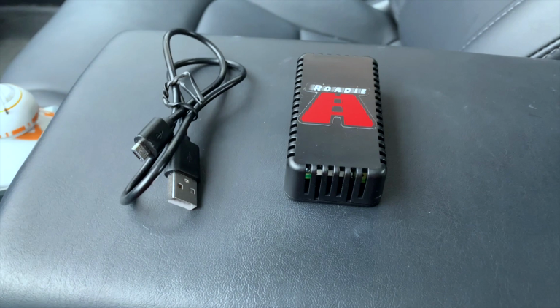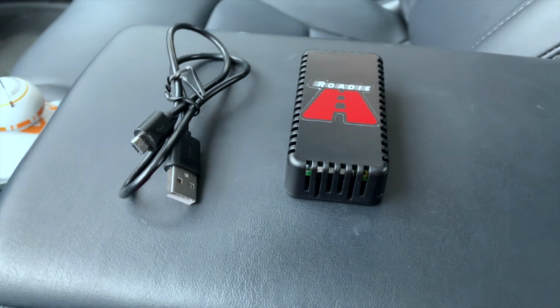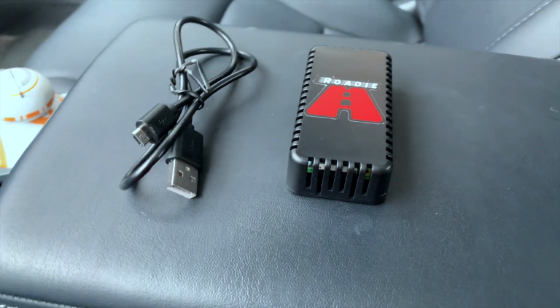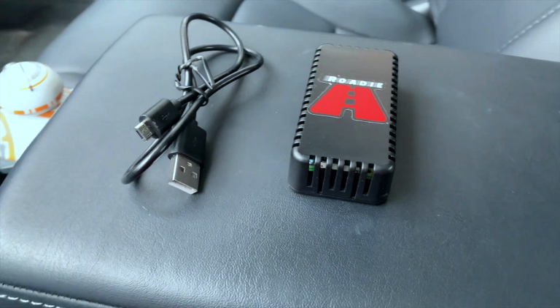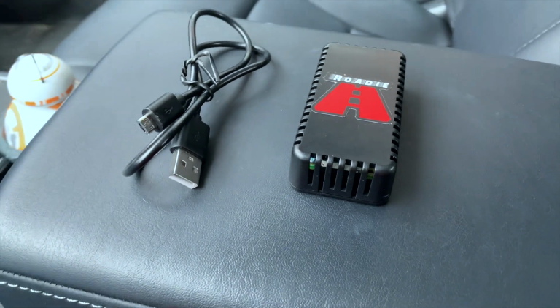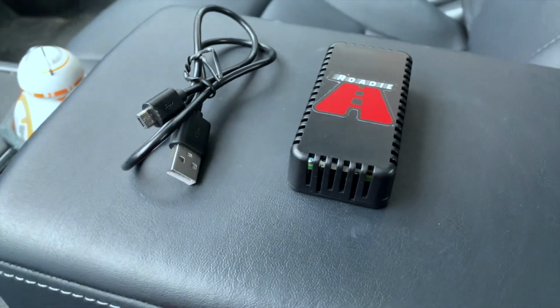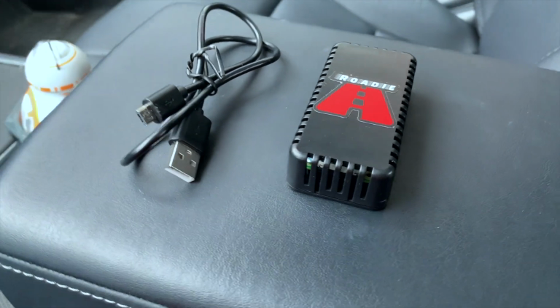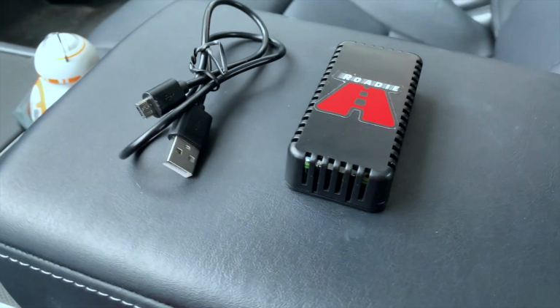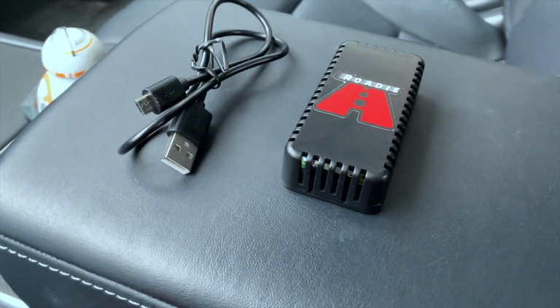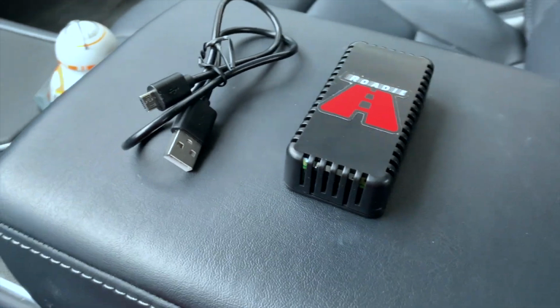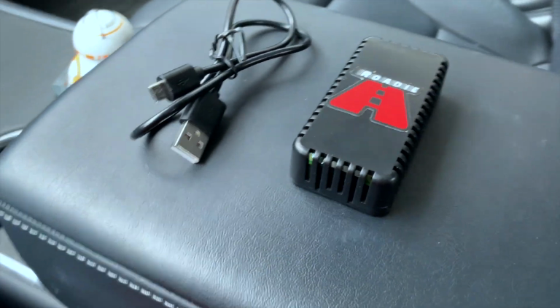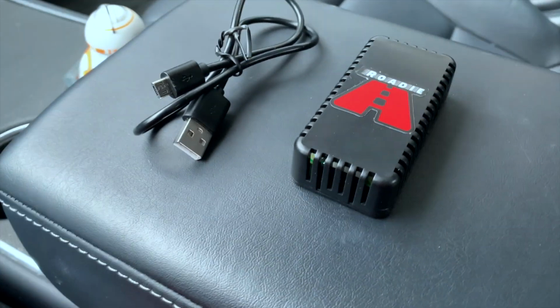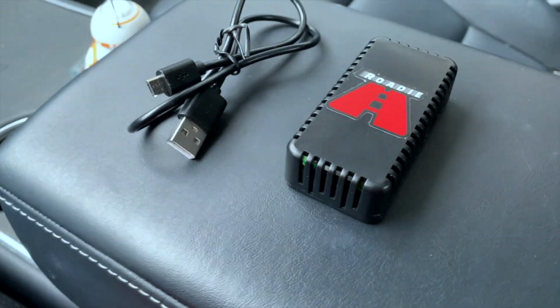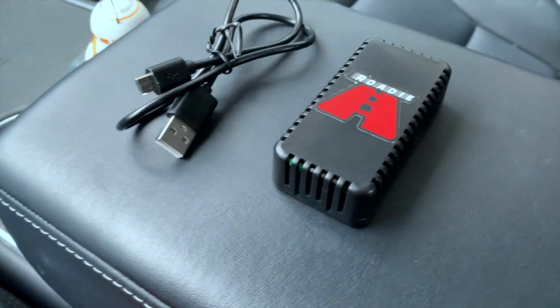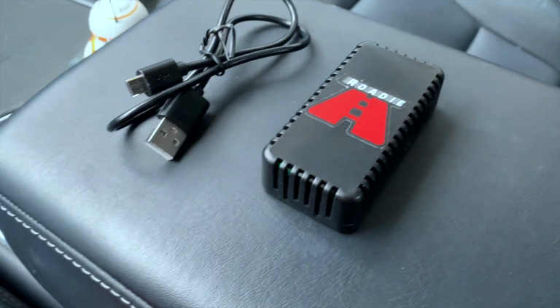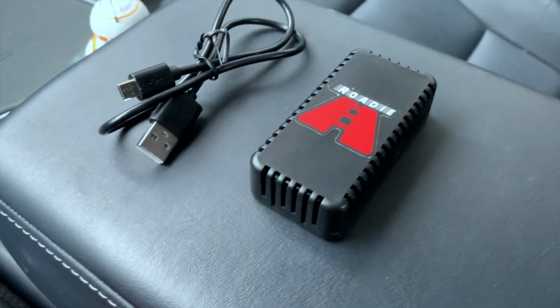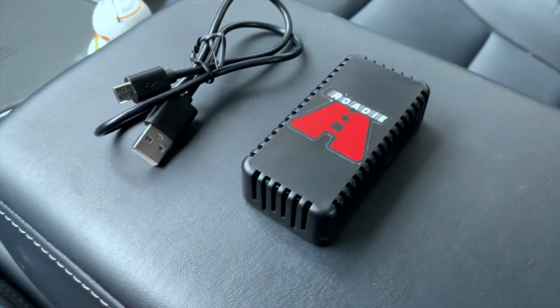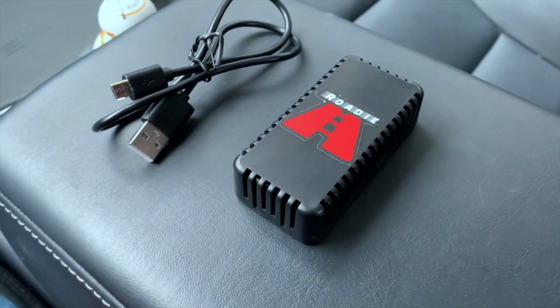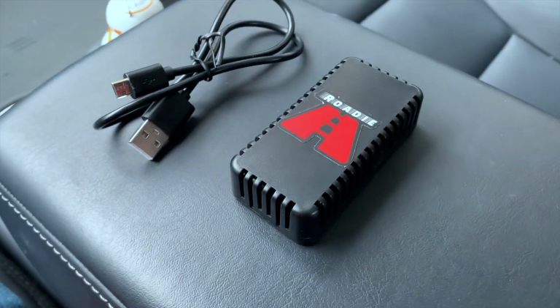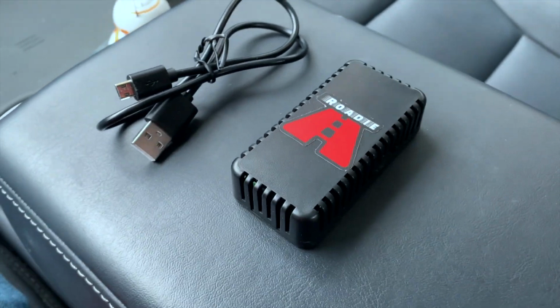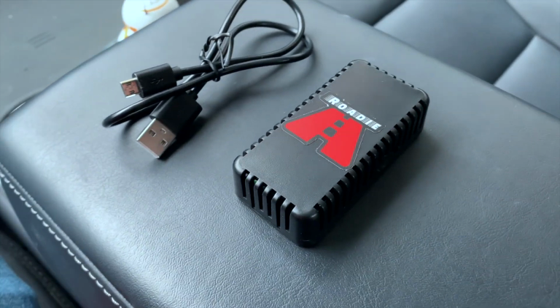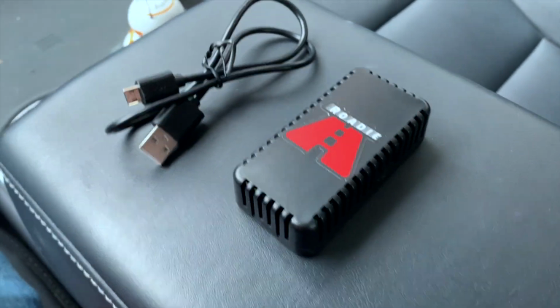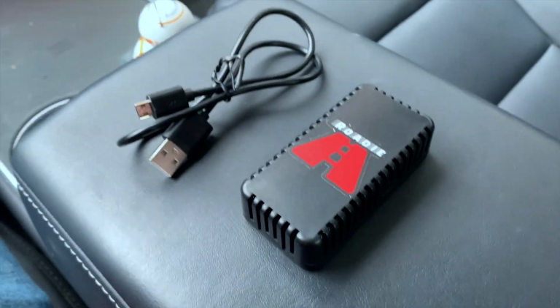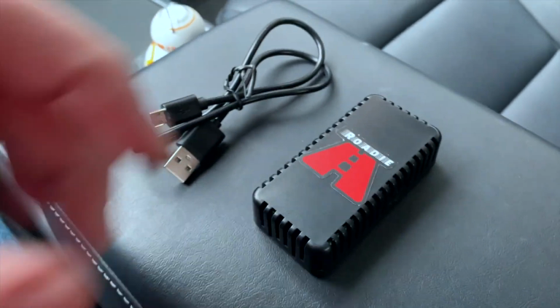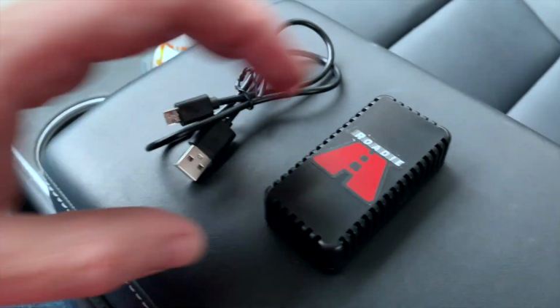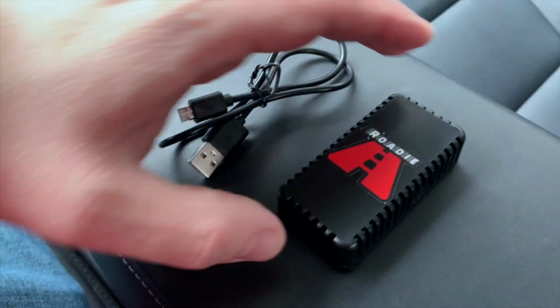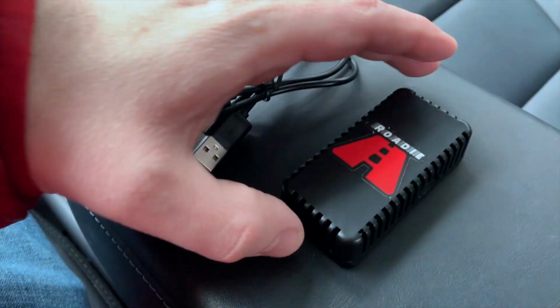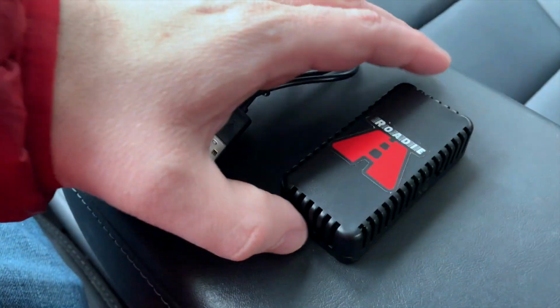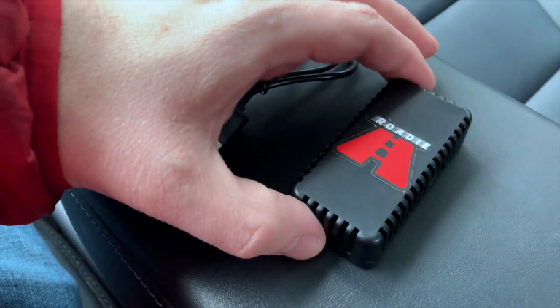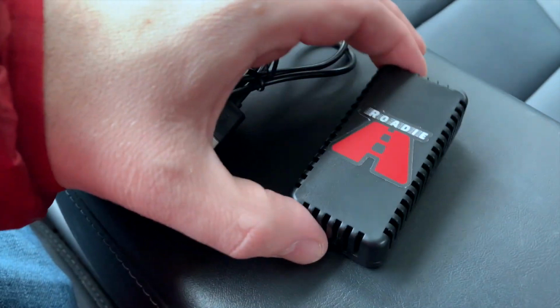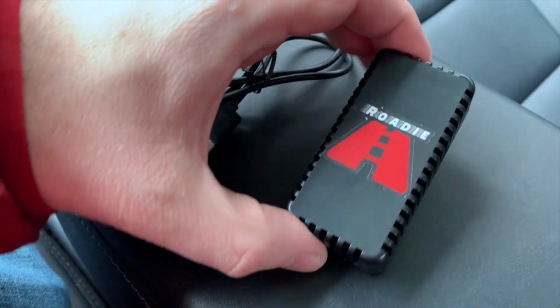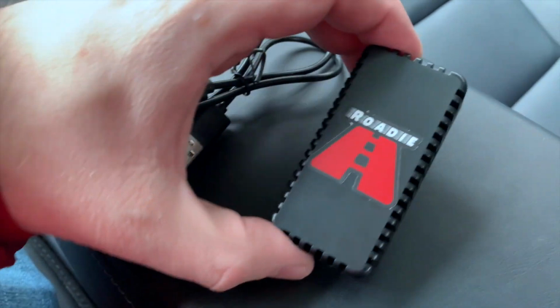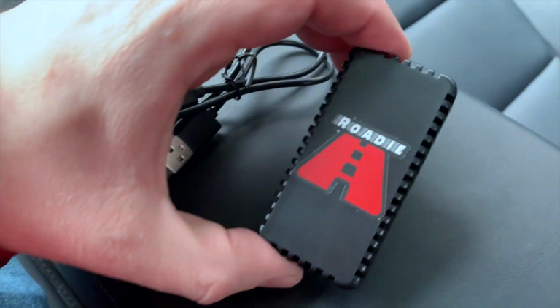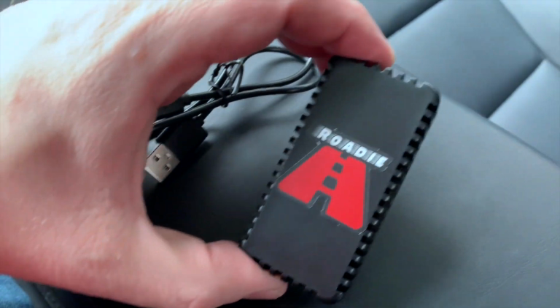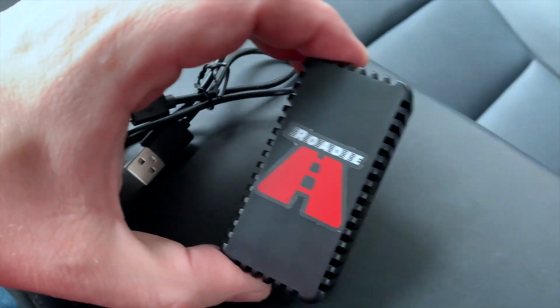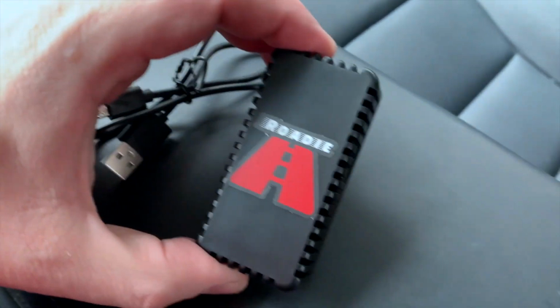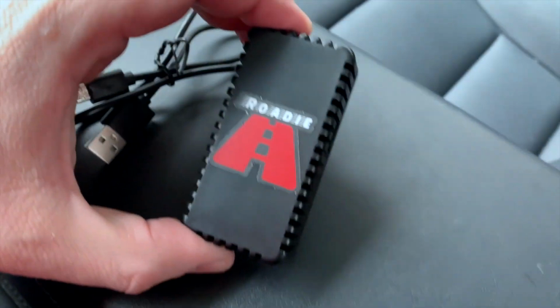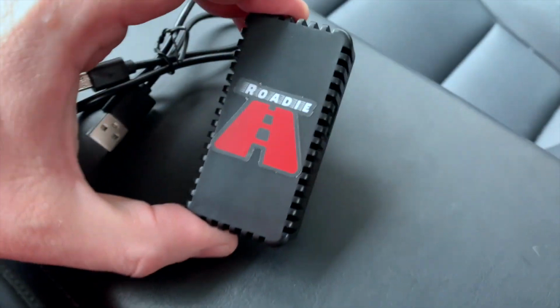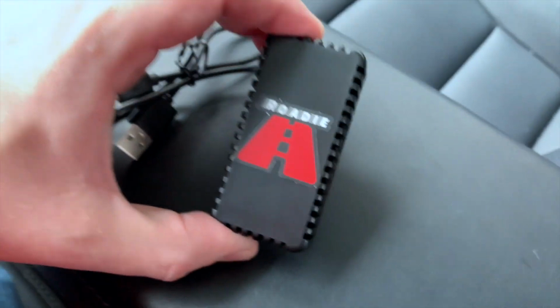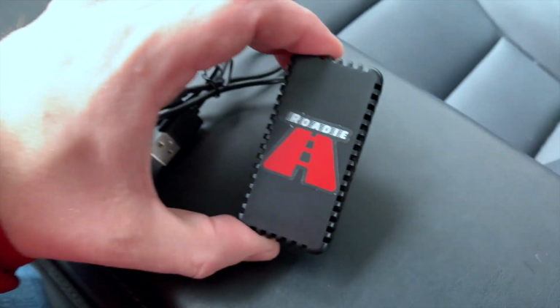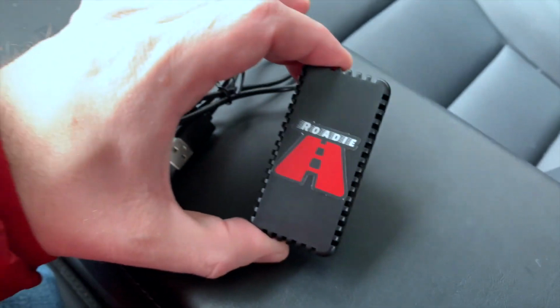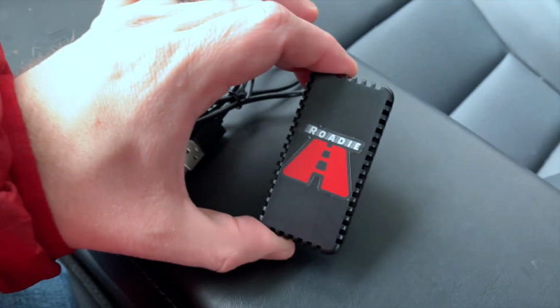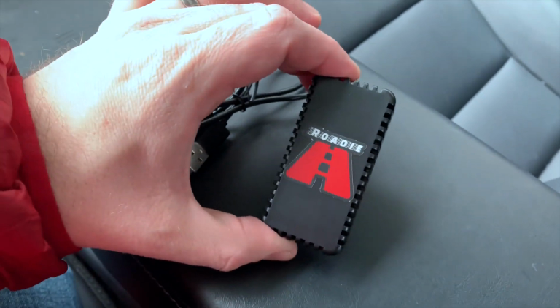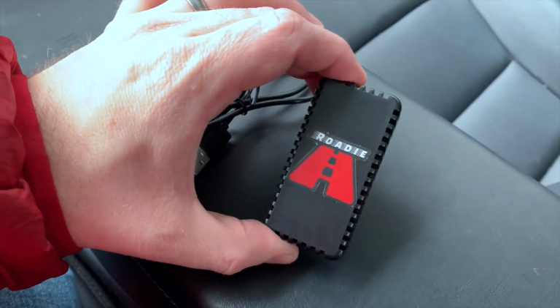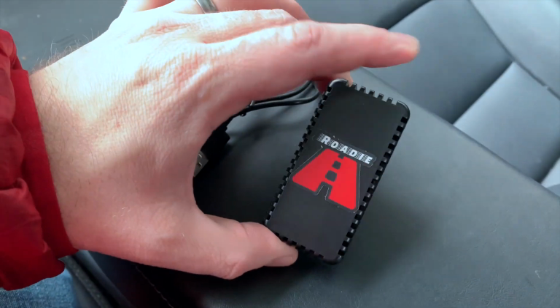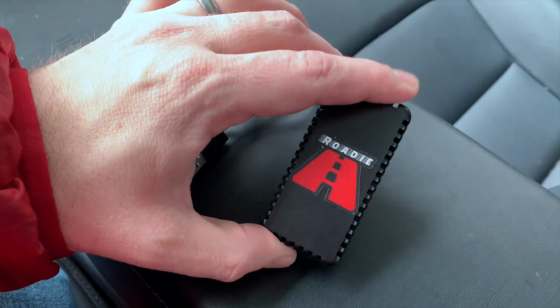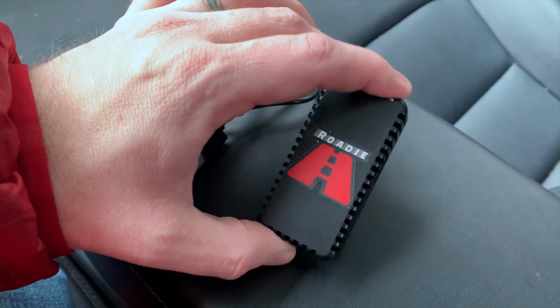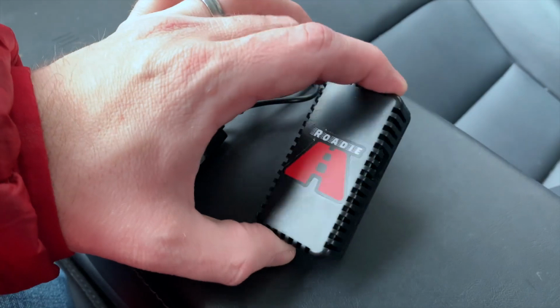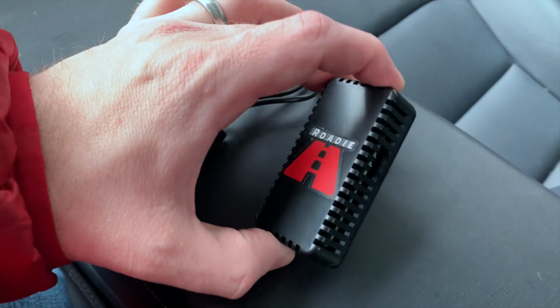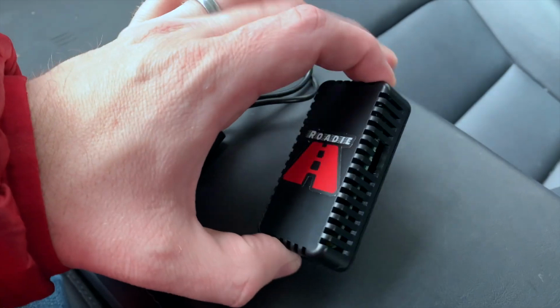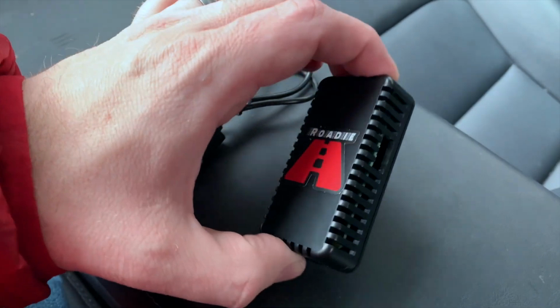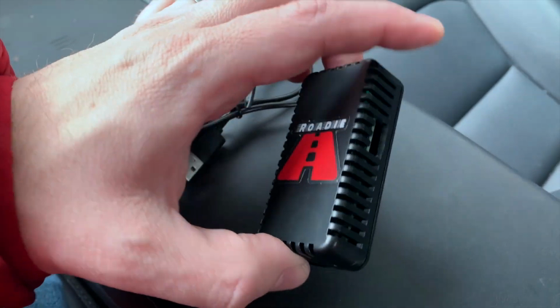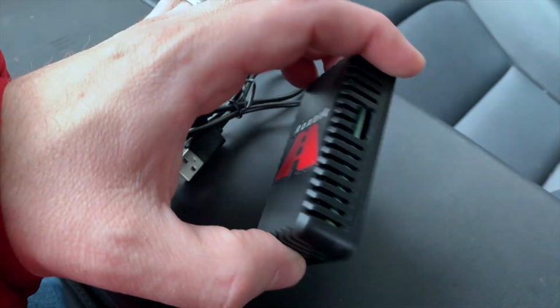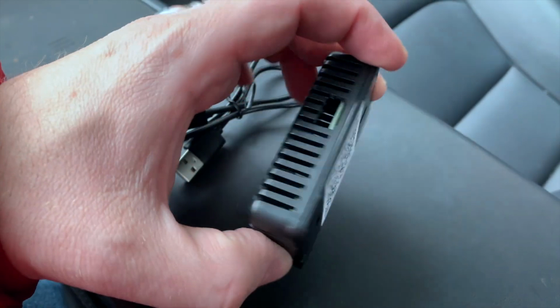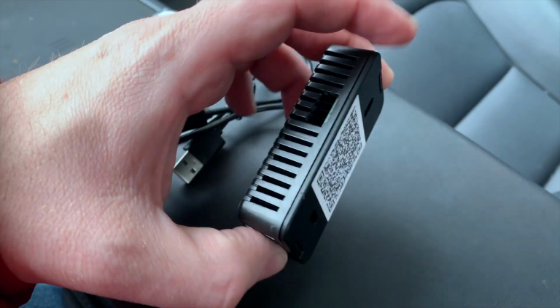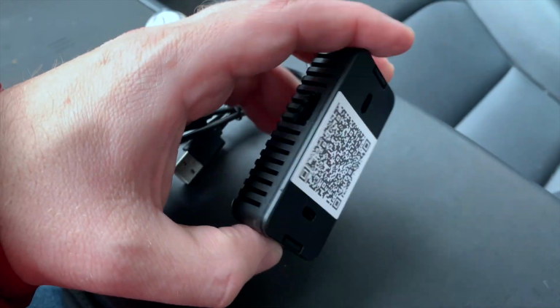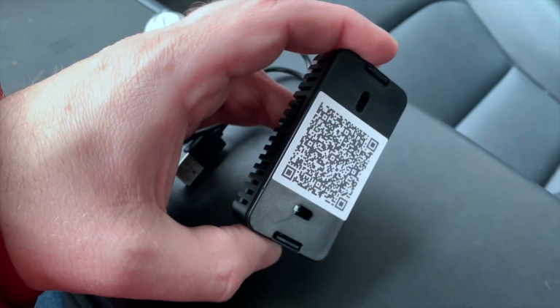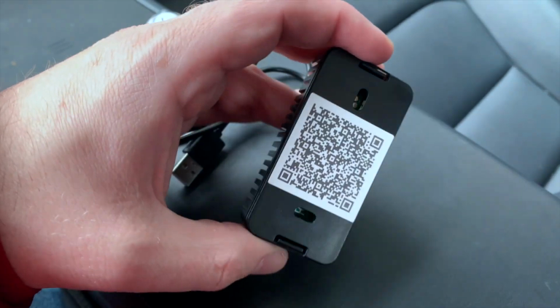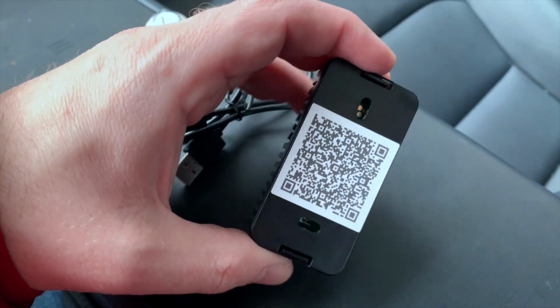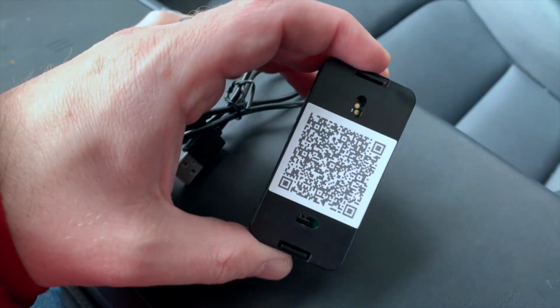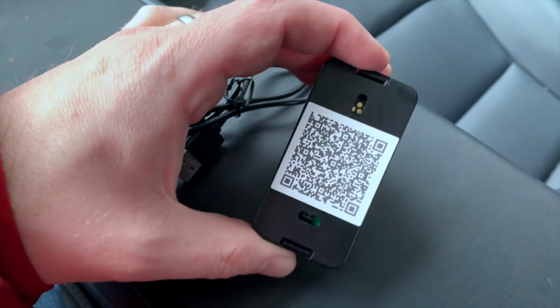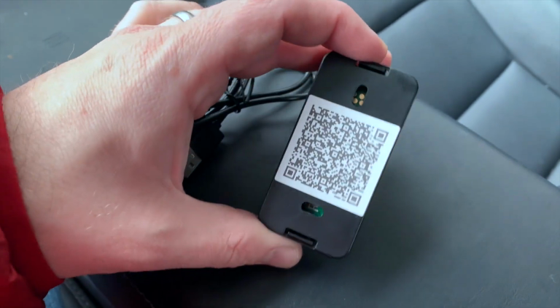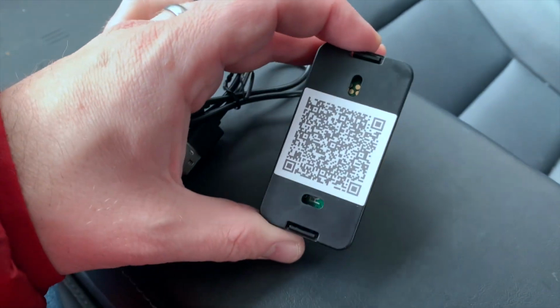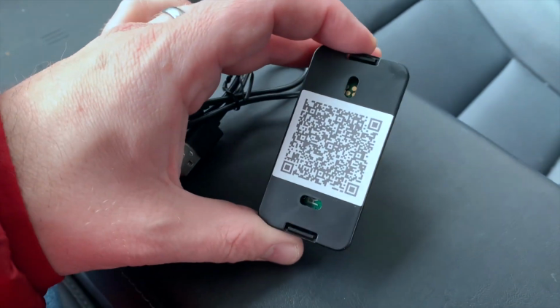Included is the Rodee unit itself, which is quite small, and a USB cable. It's really not much larger than a USB stick.